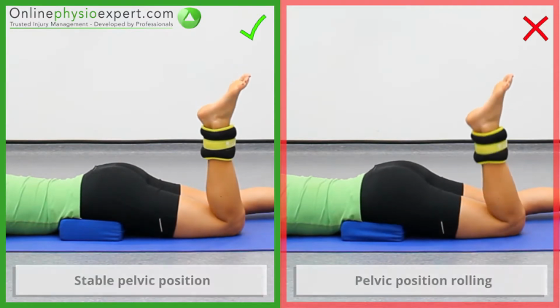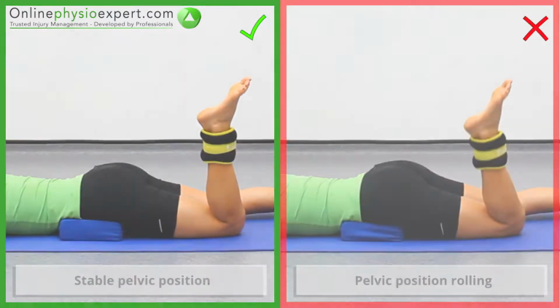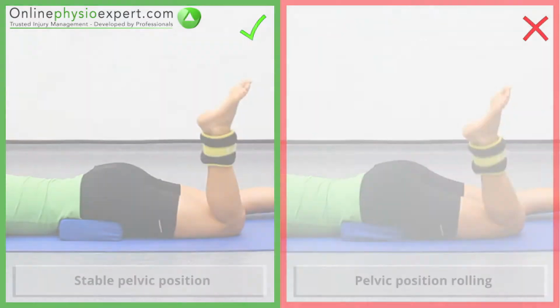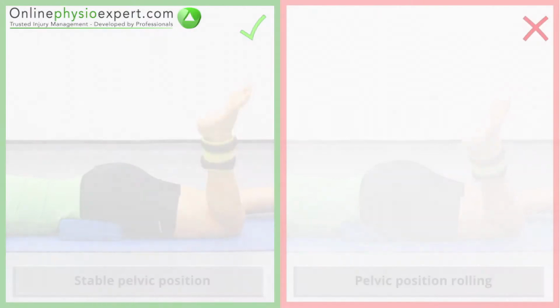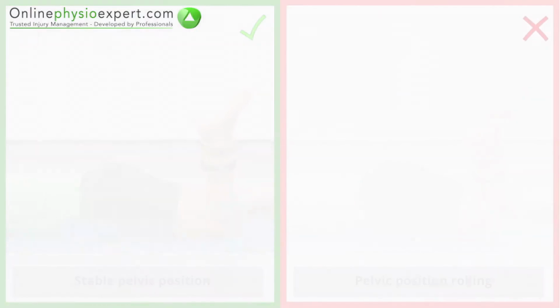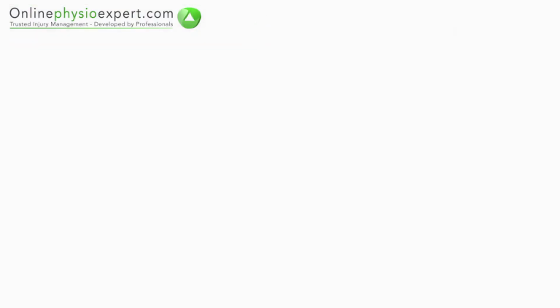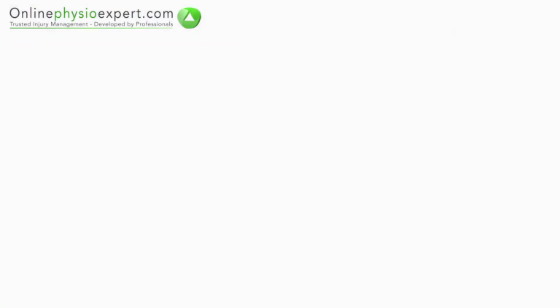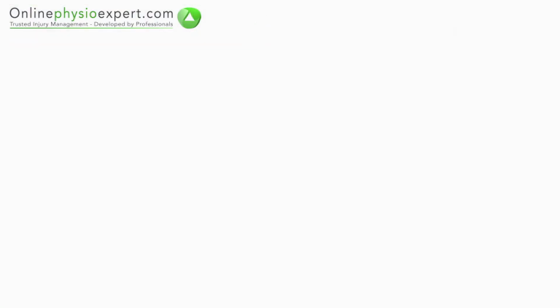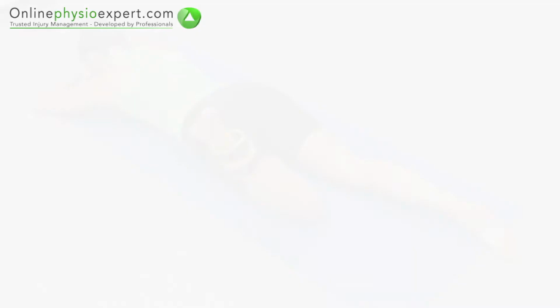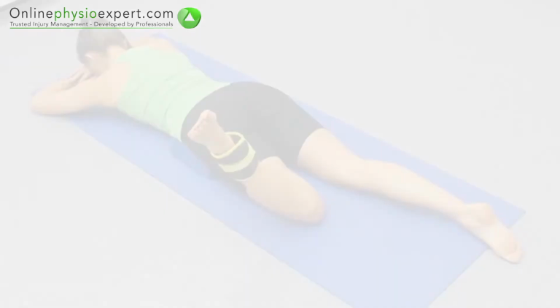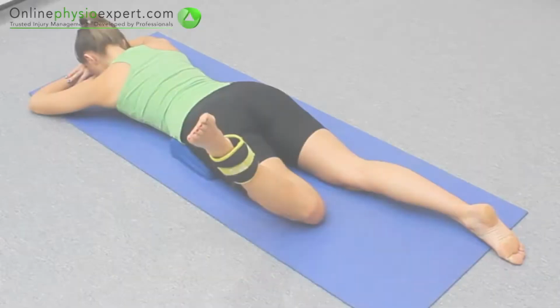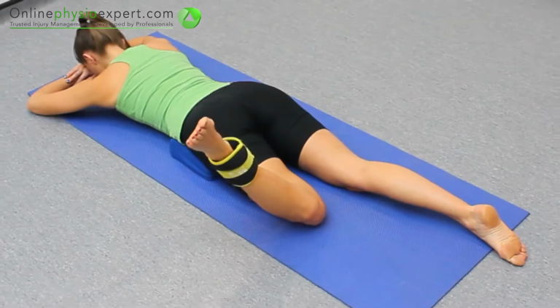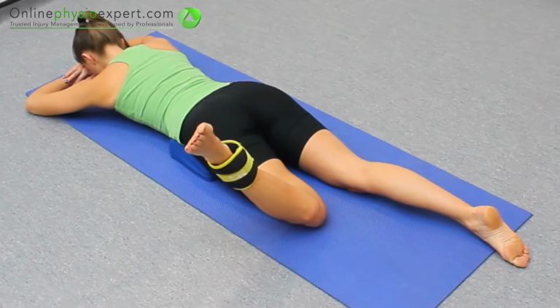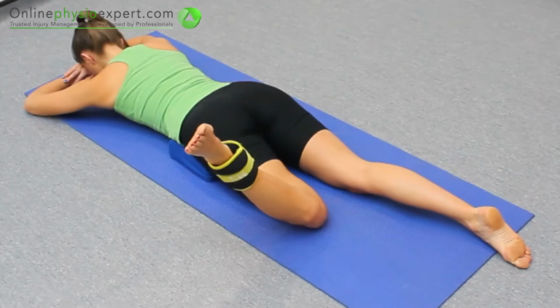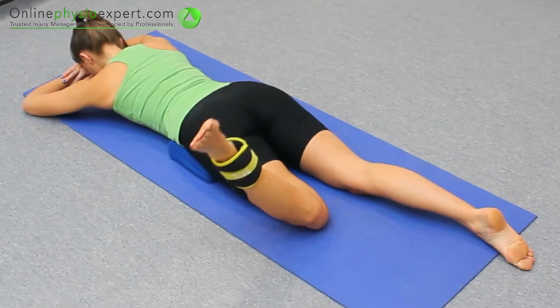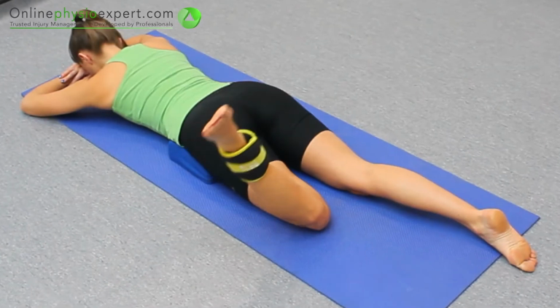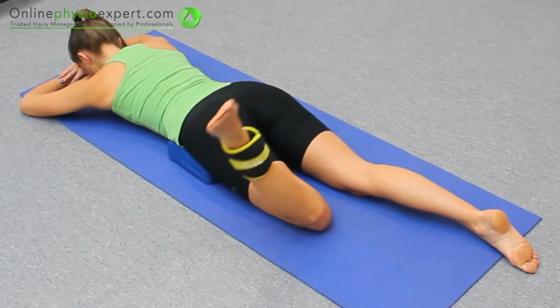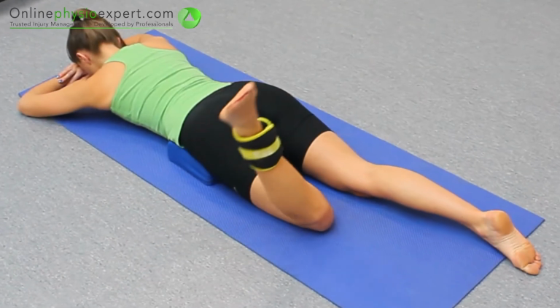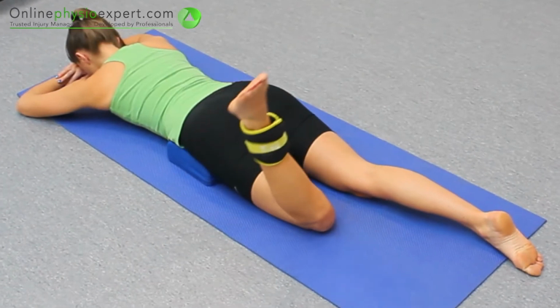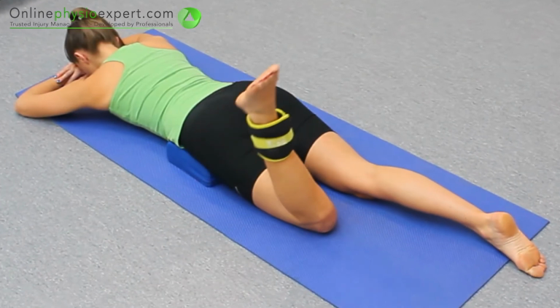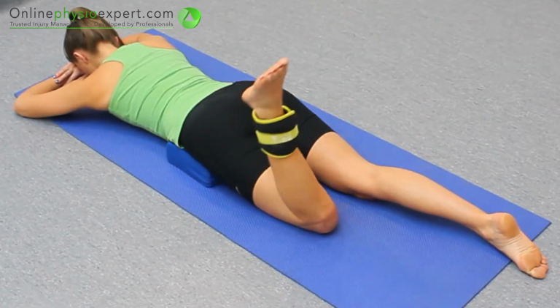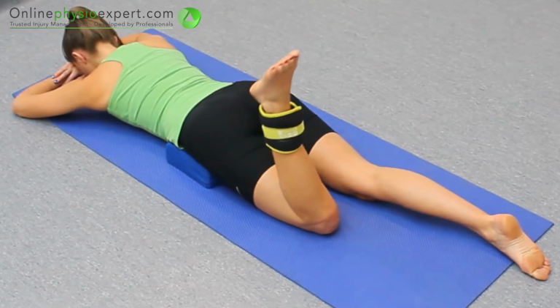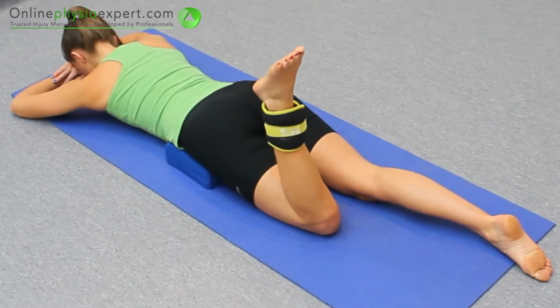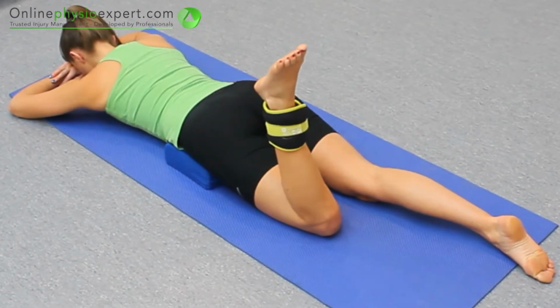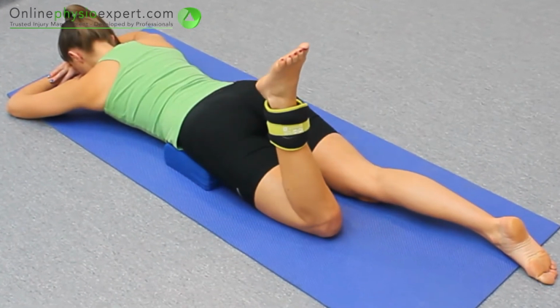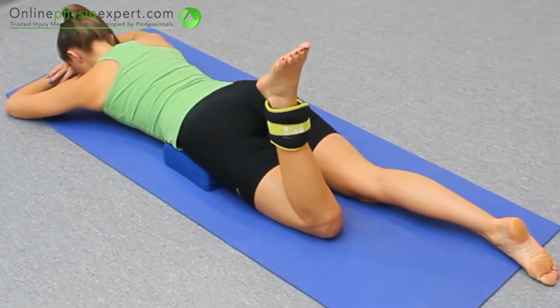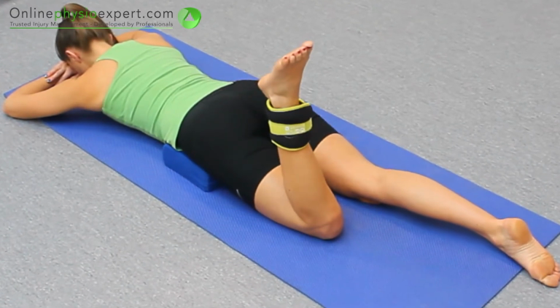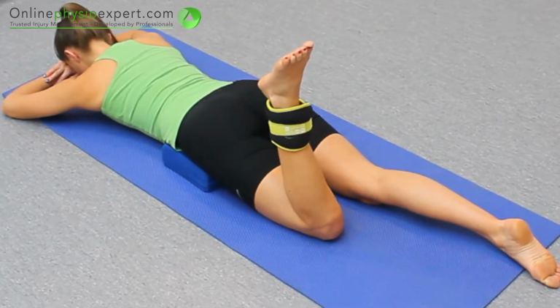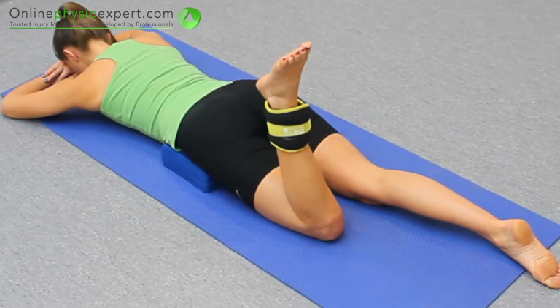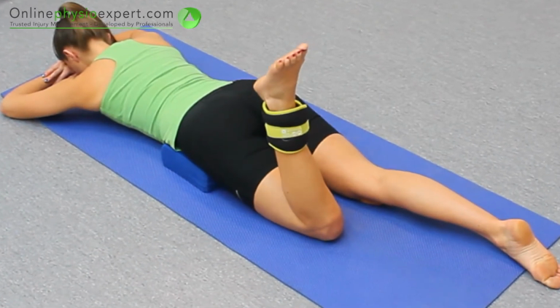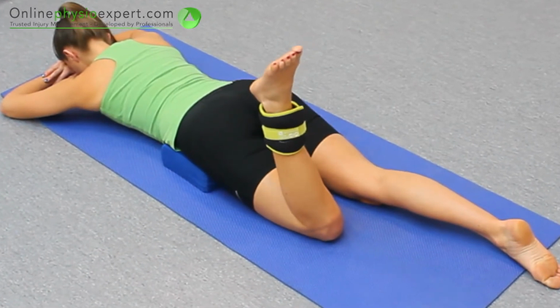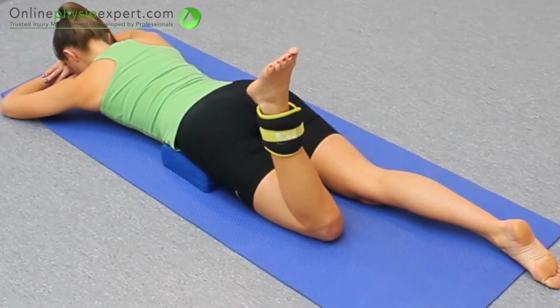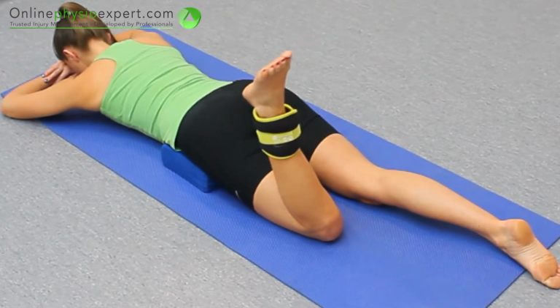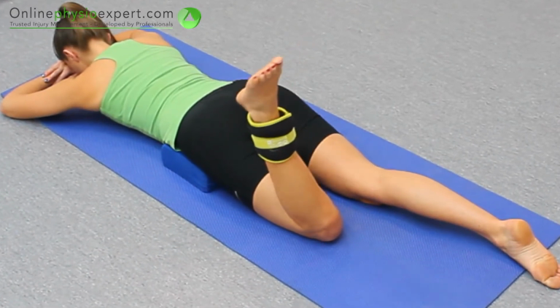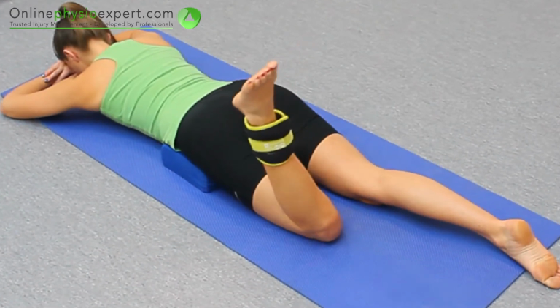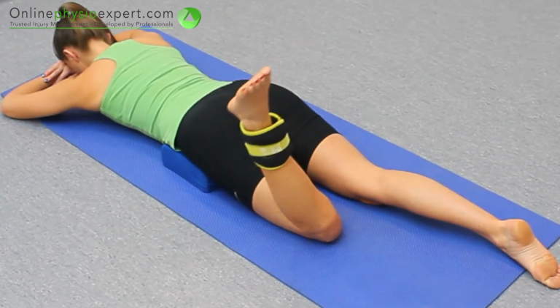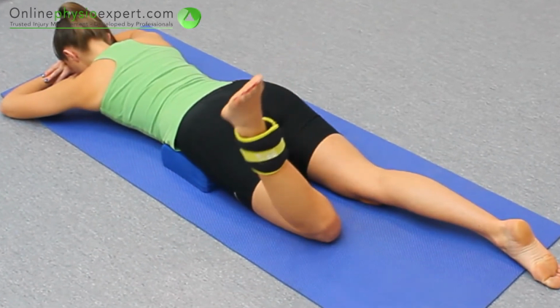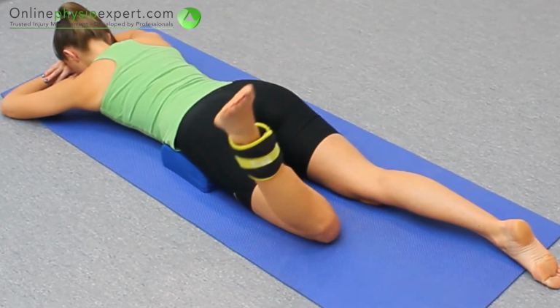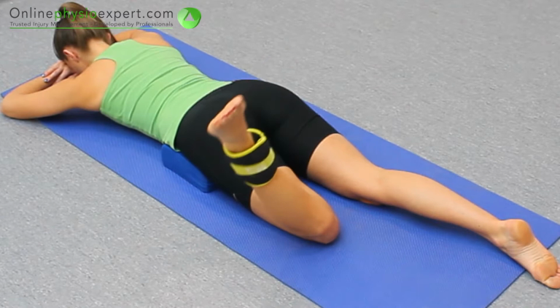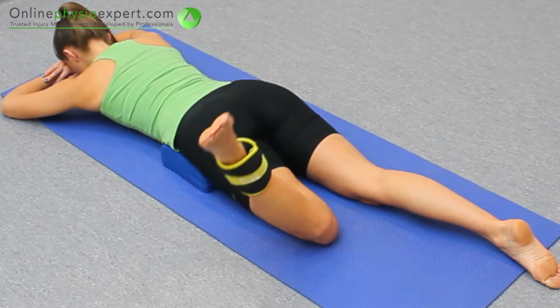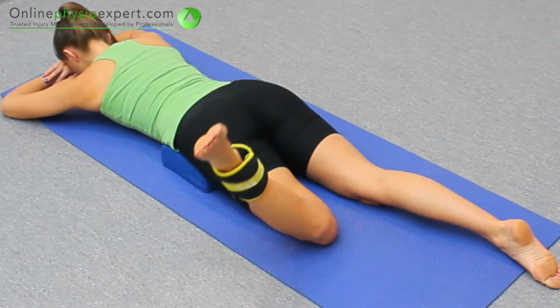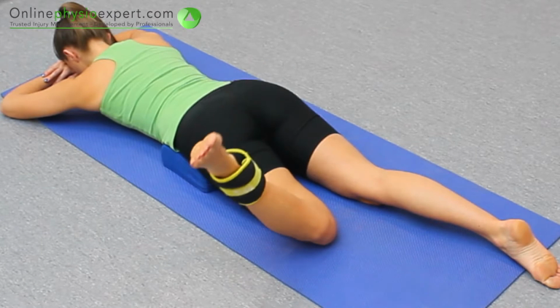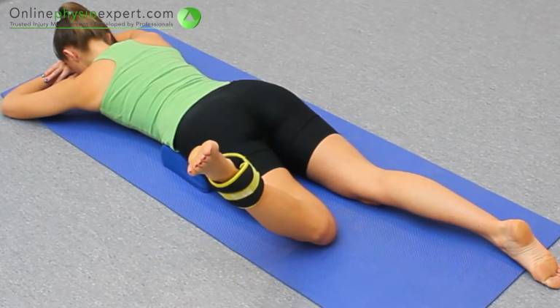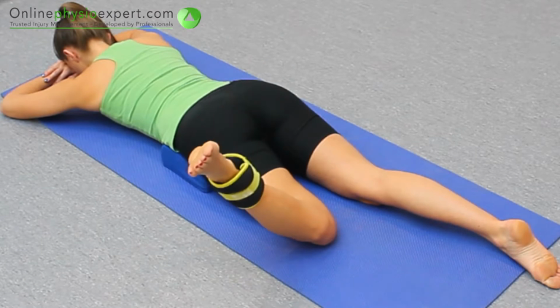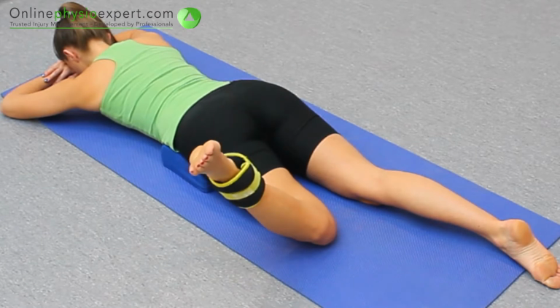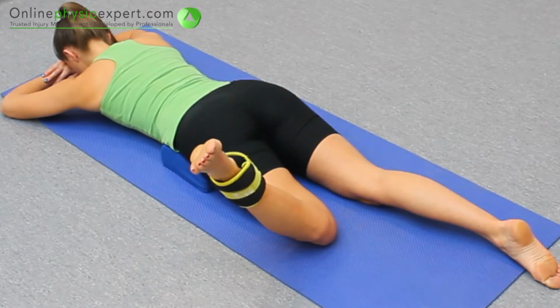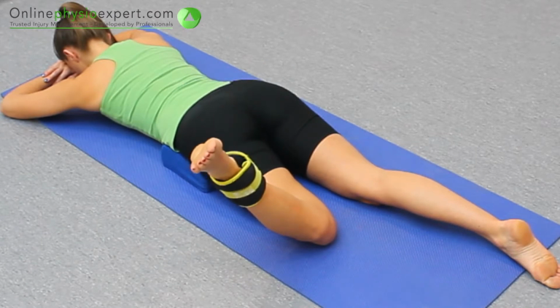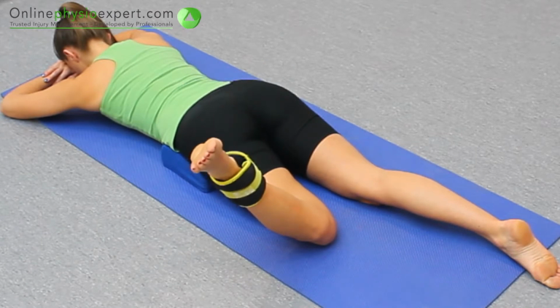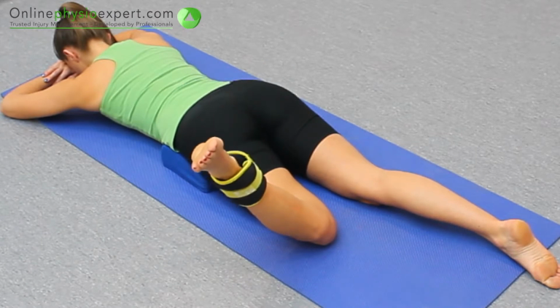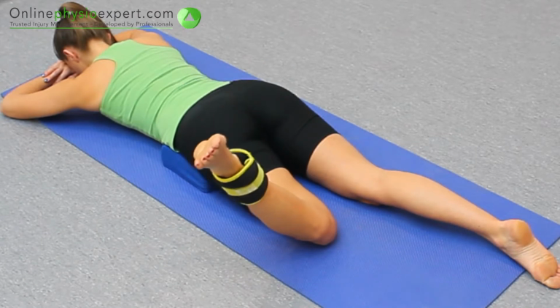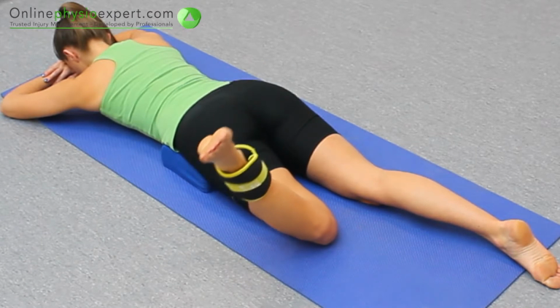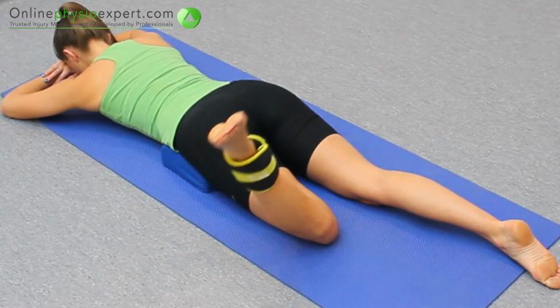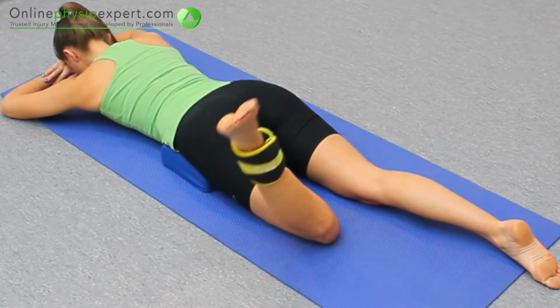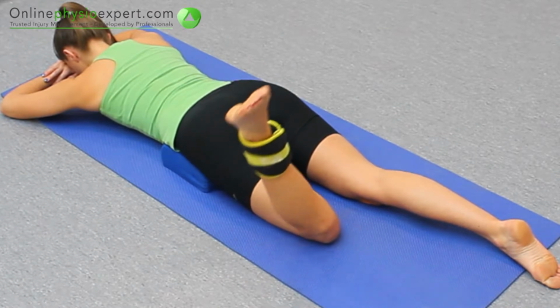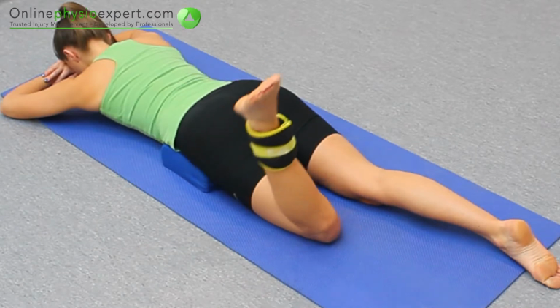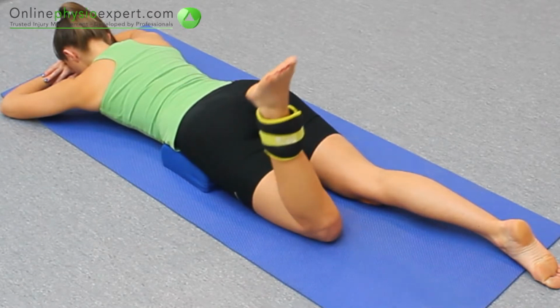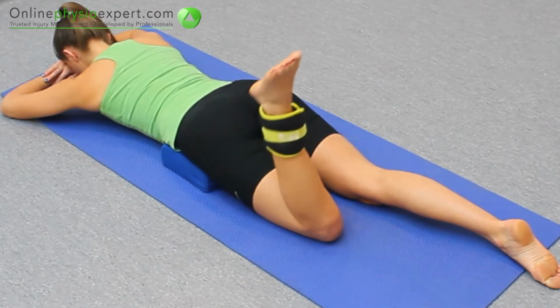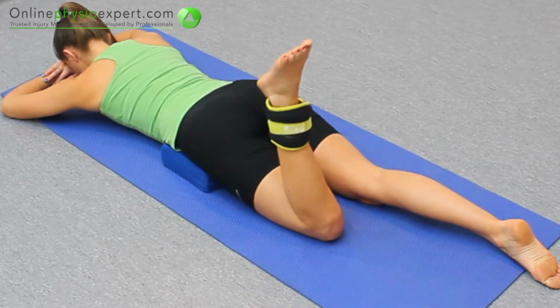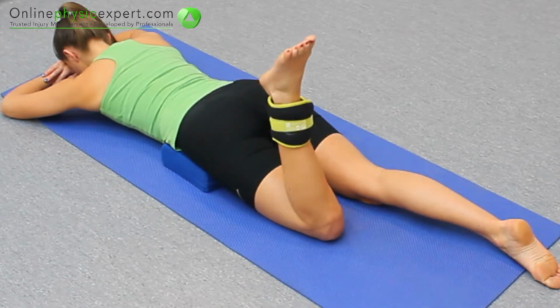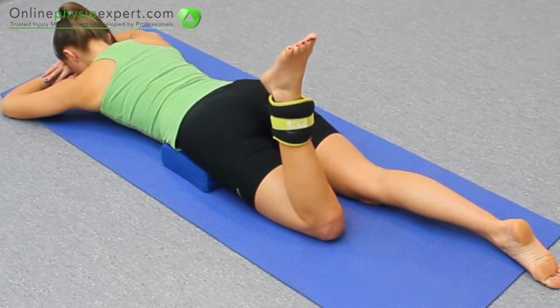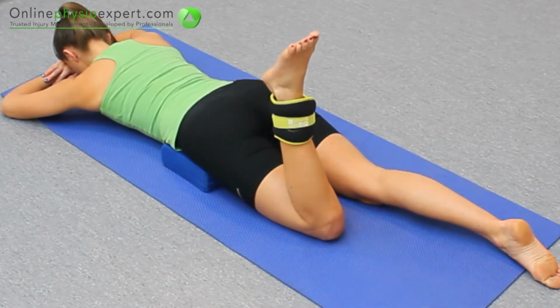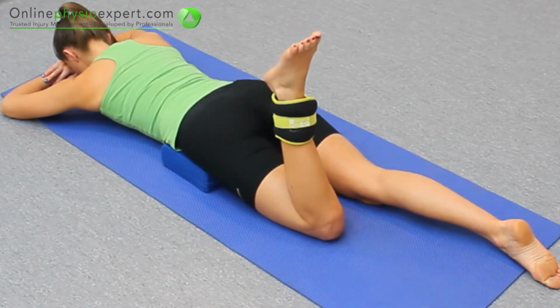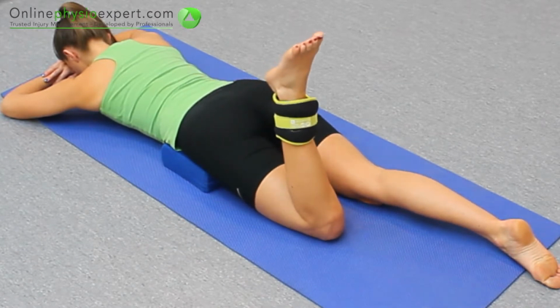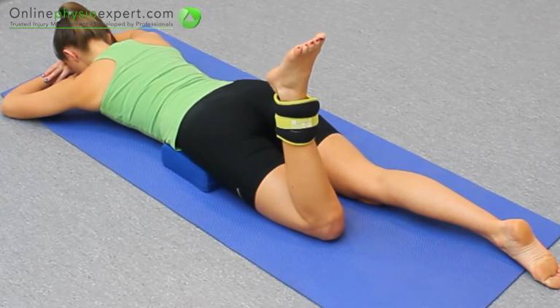When performed correctly, this exercise should target the deep hip external rotator muscles in your gluteal region.